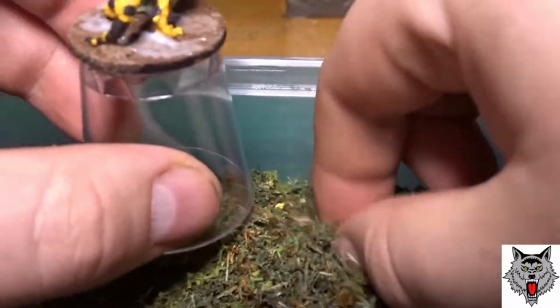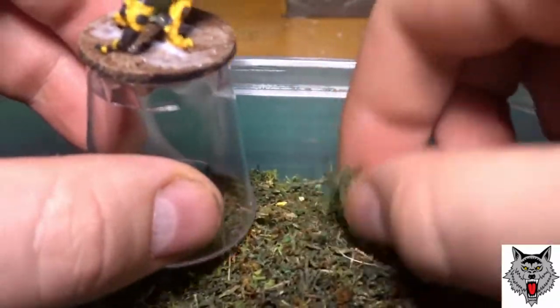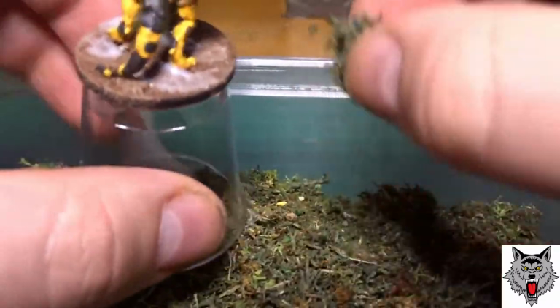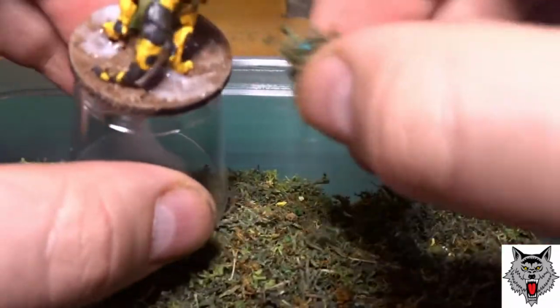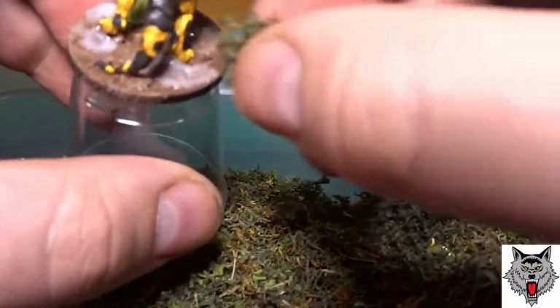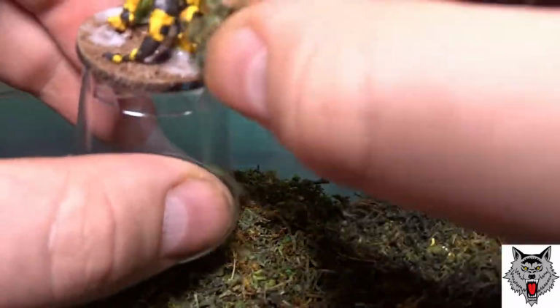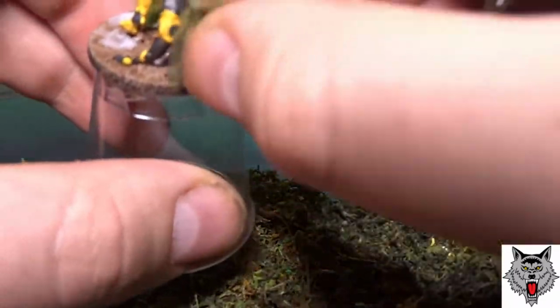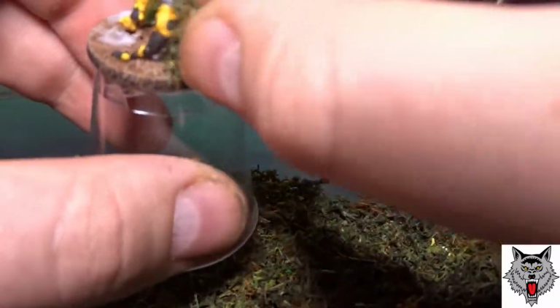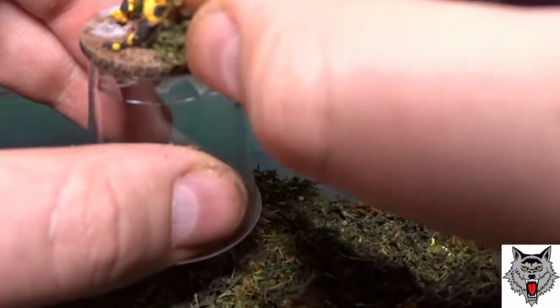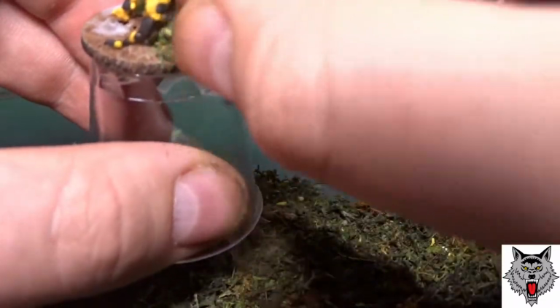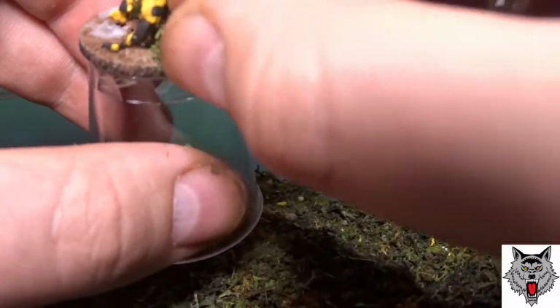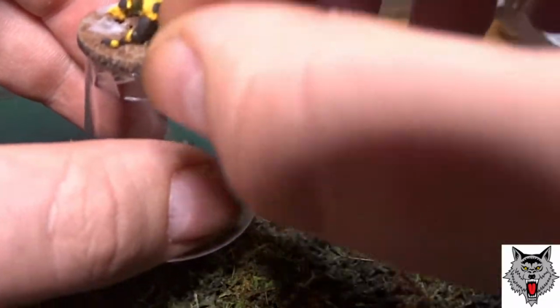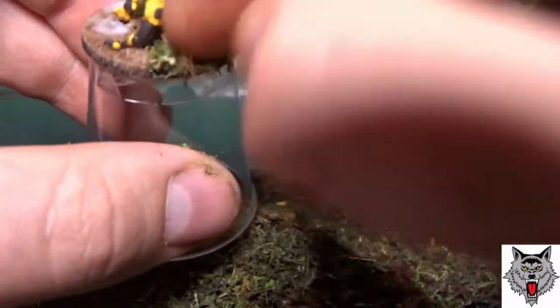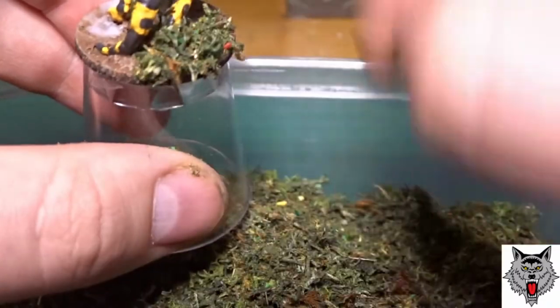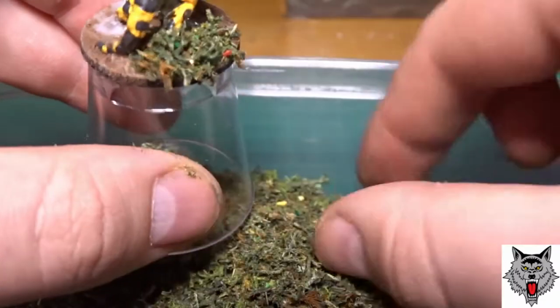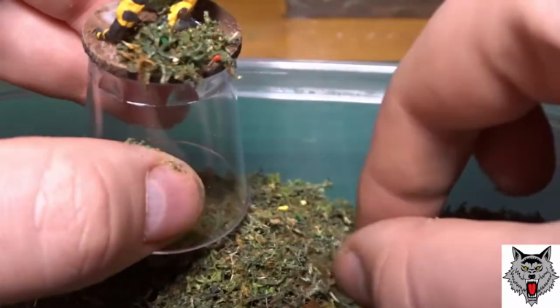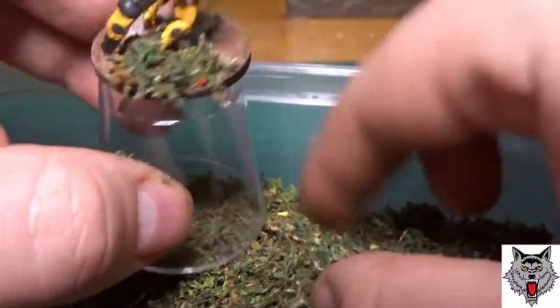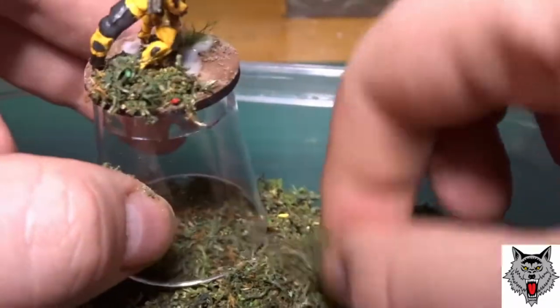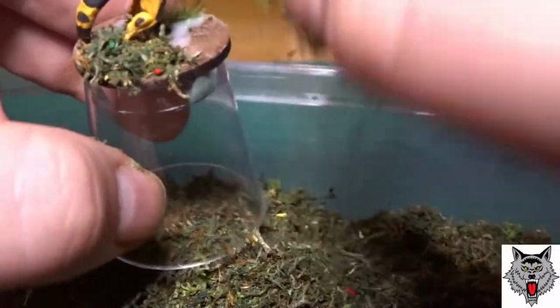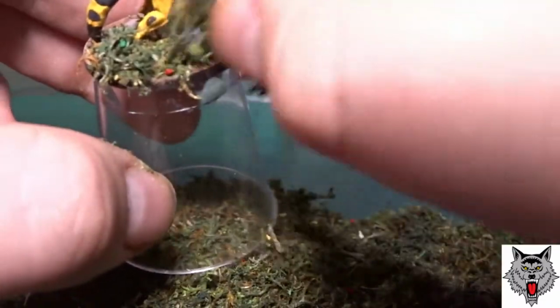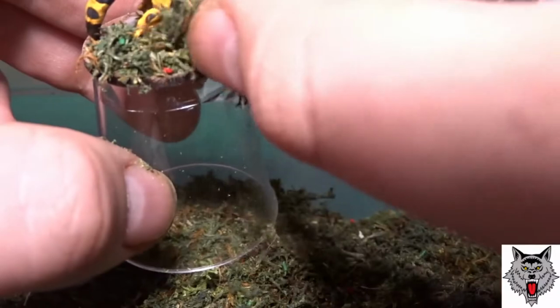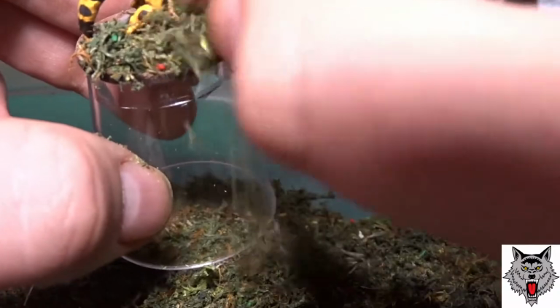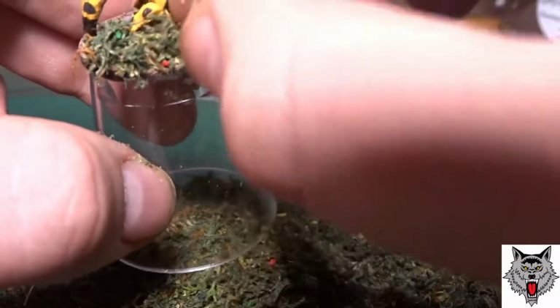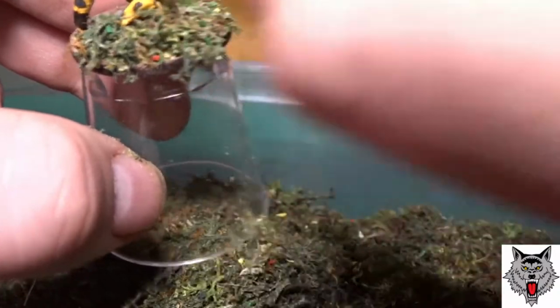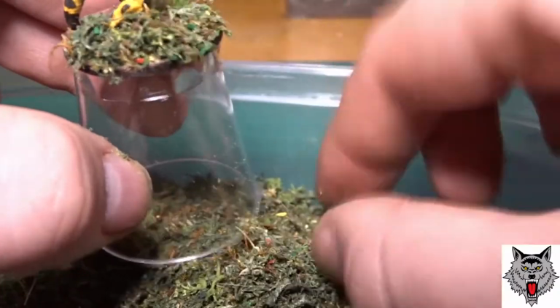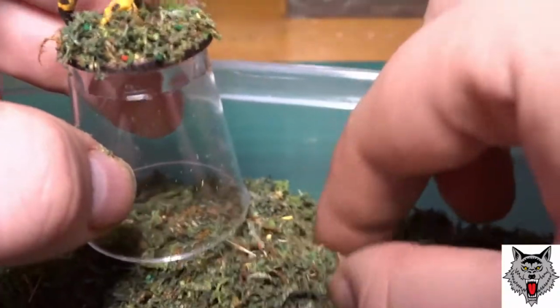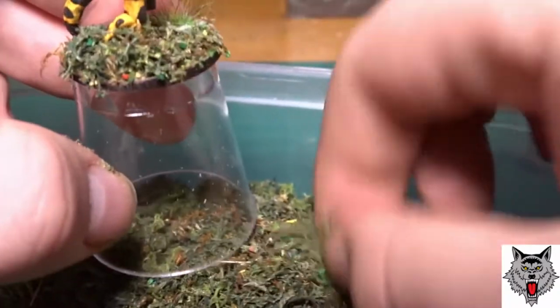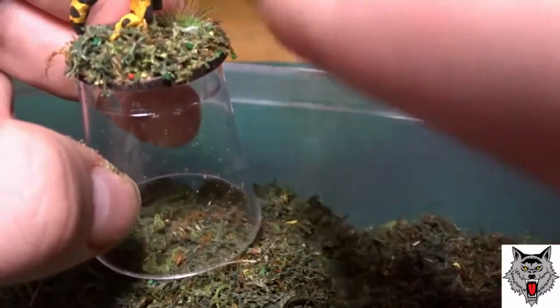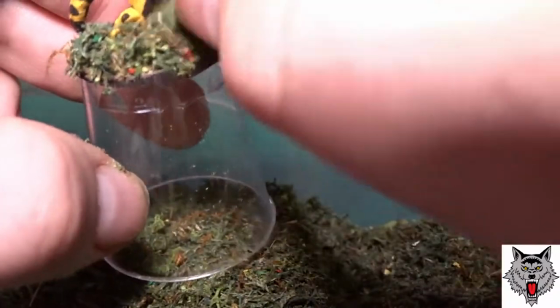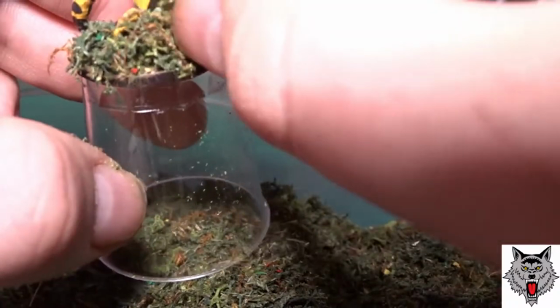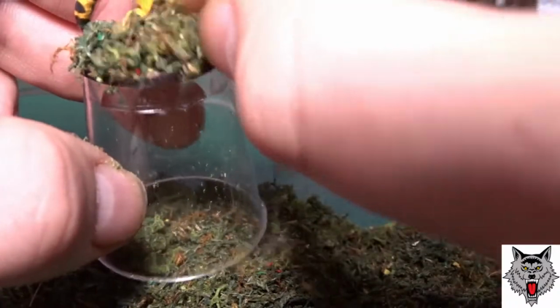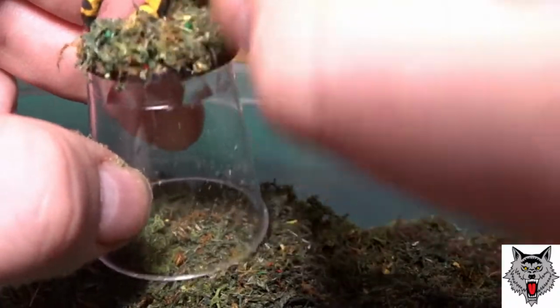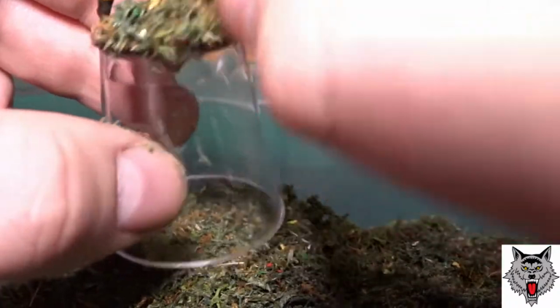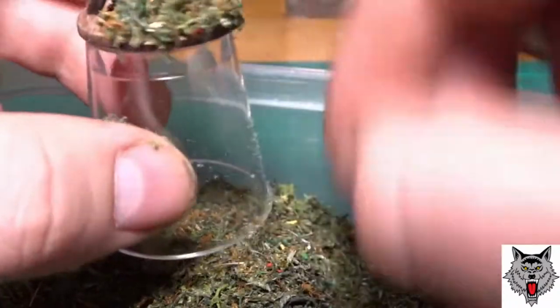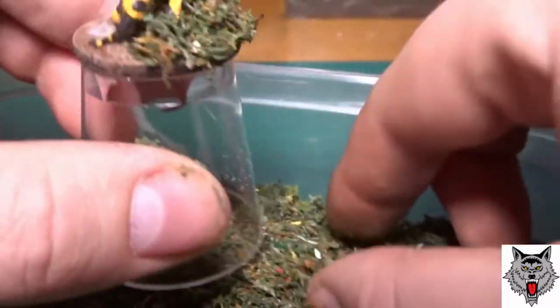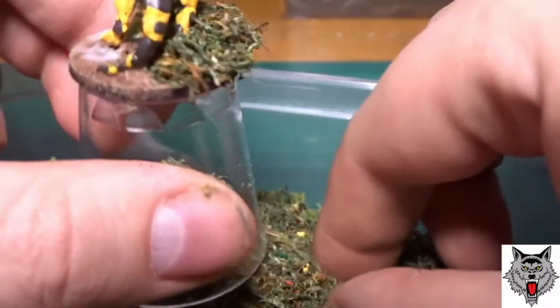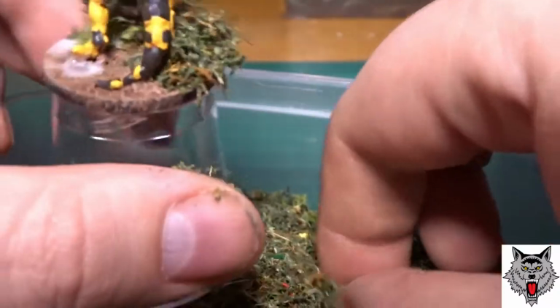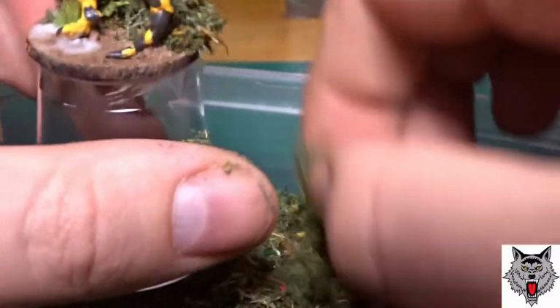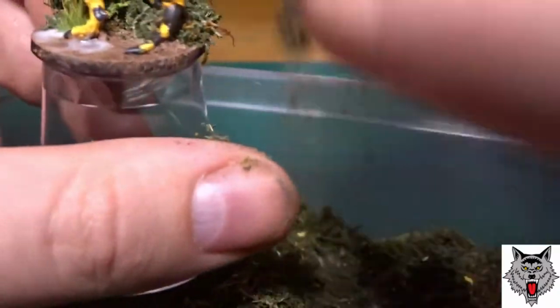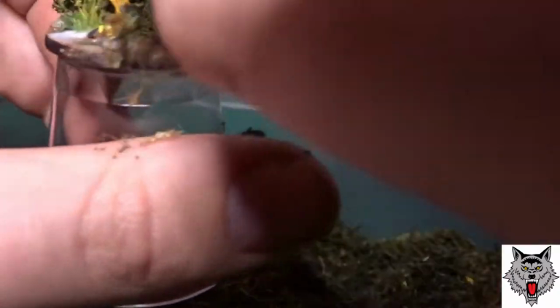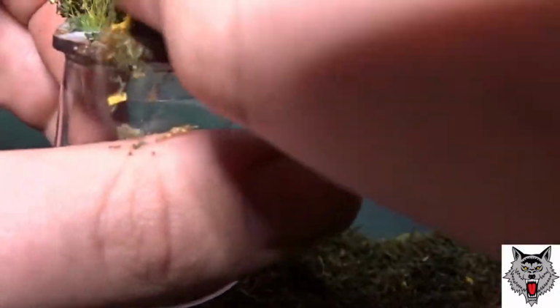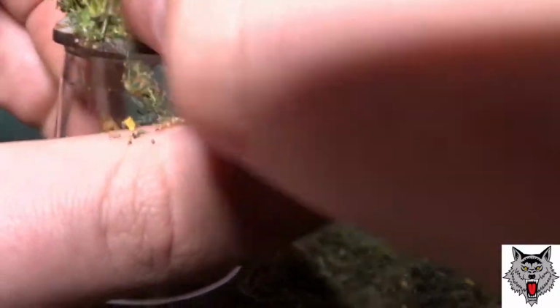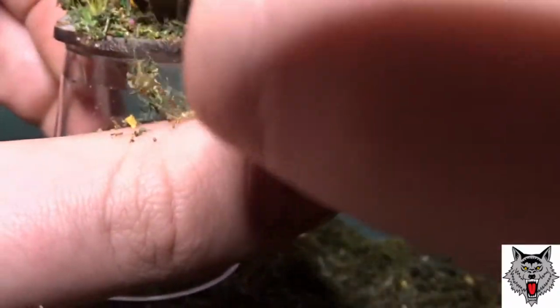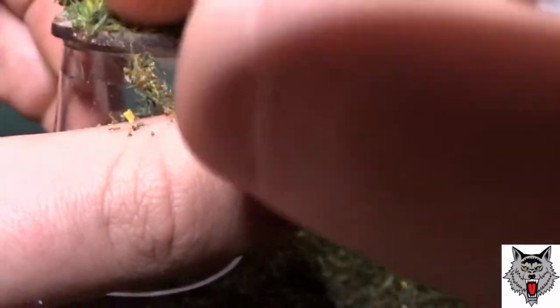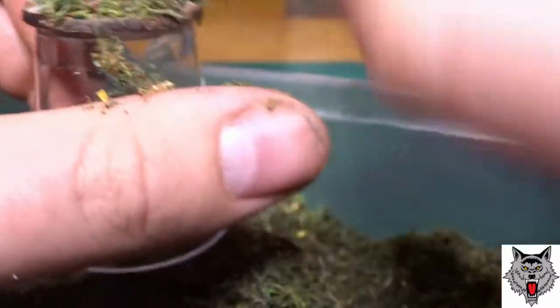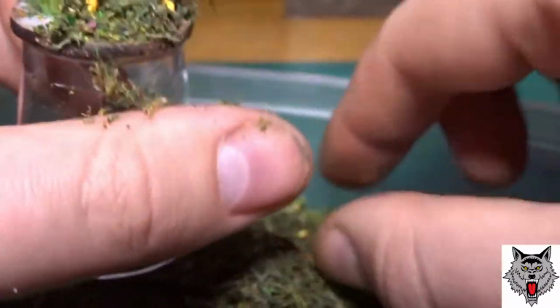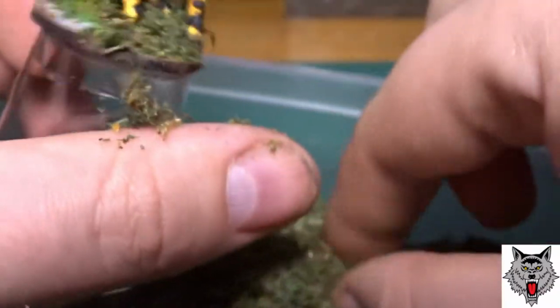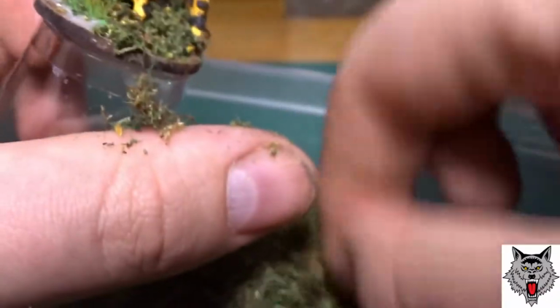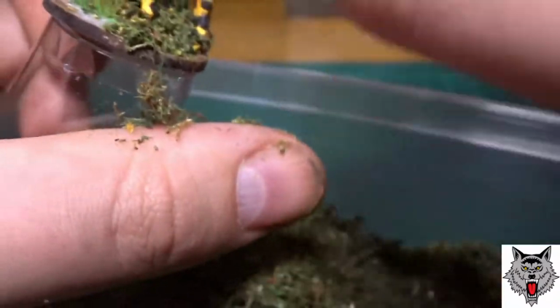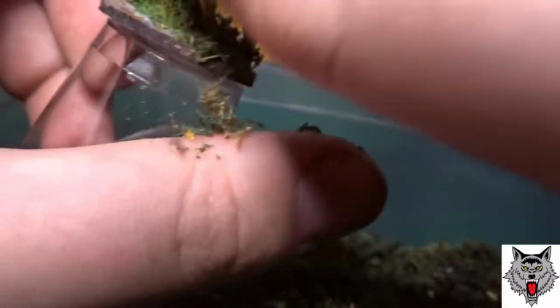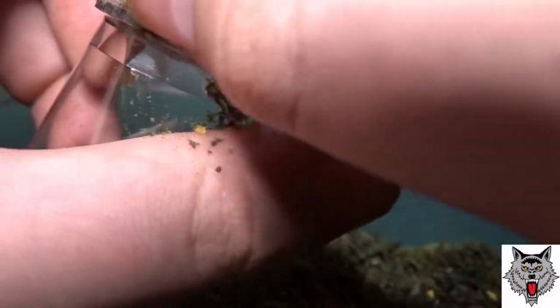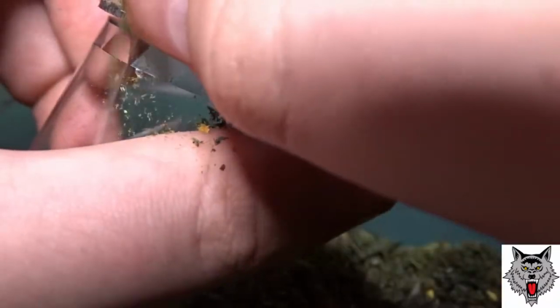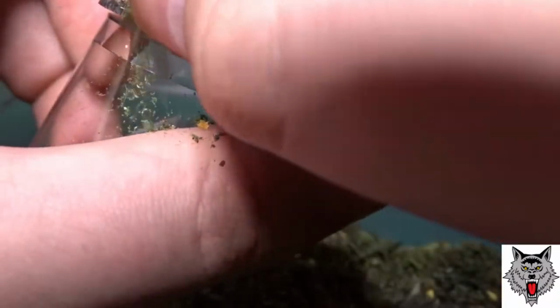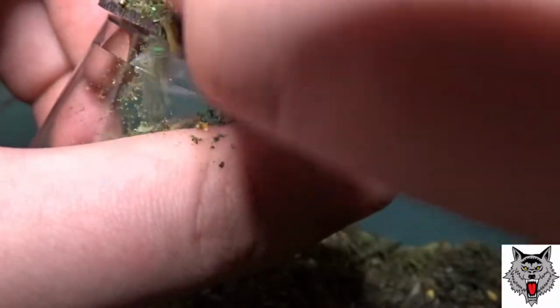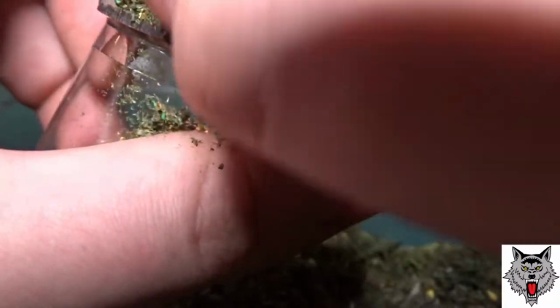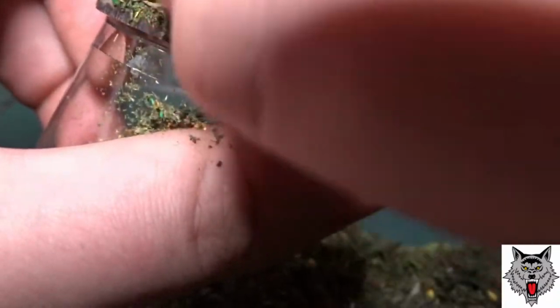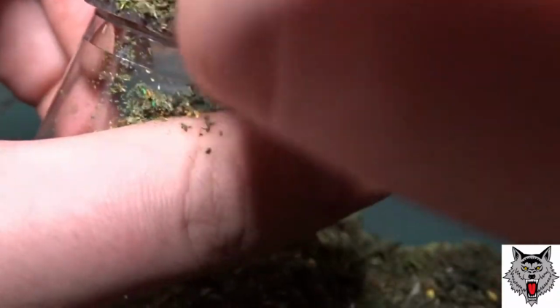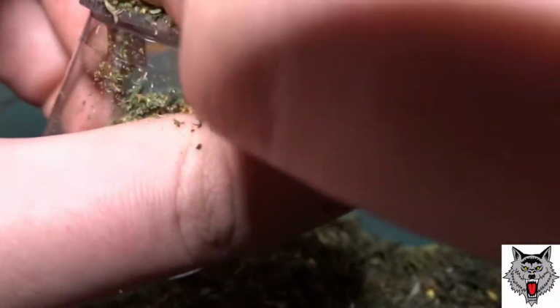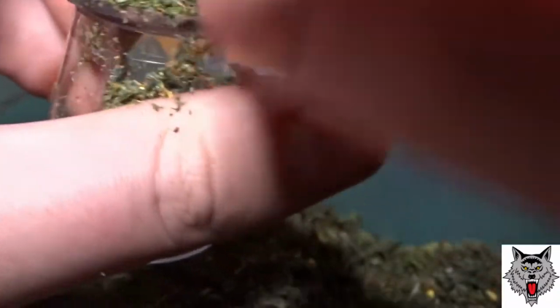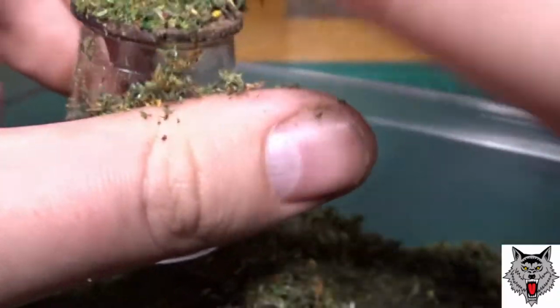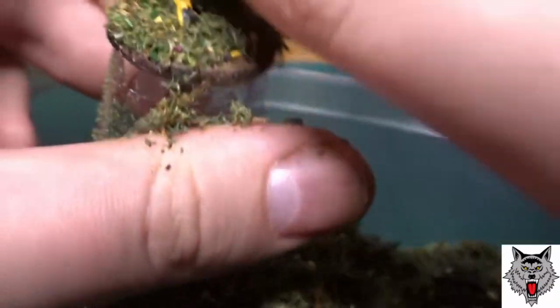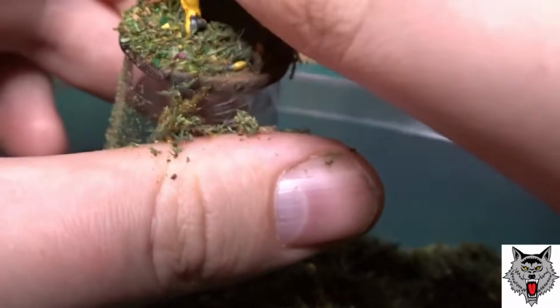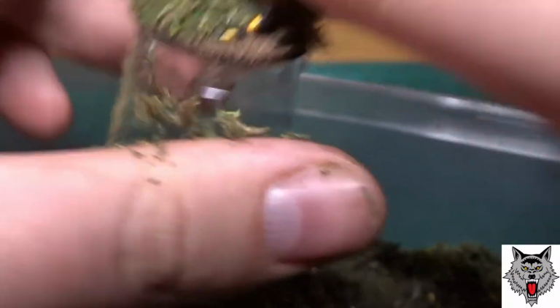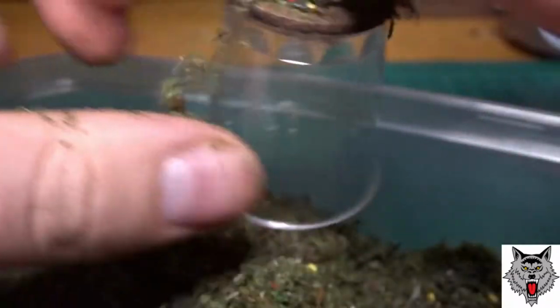And then just to finish off the bases I used Gloss Mod Podge into the little muddy pool areas where I'd indented with the brush. And that's it.